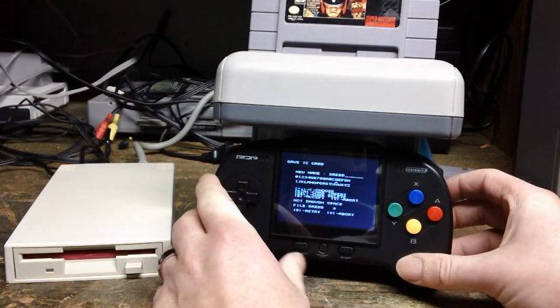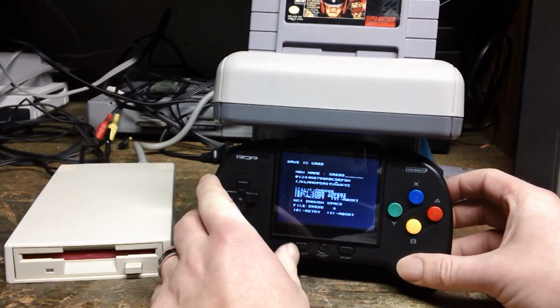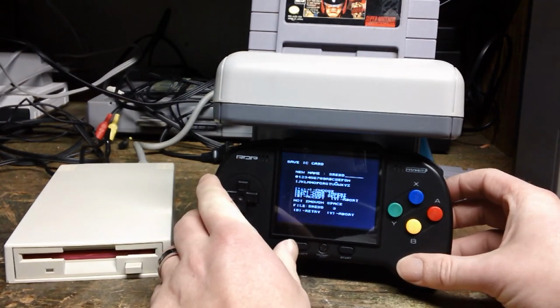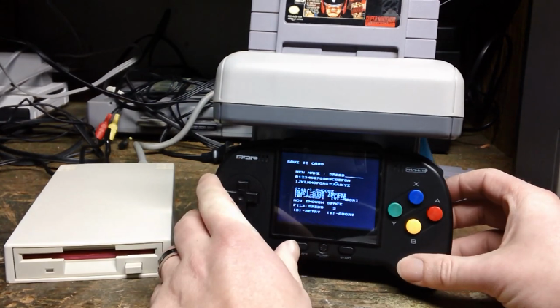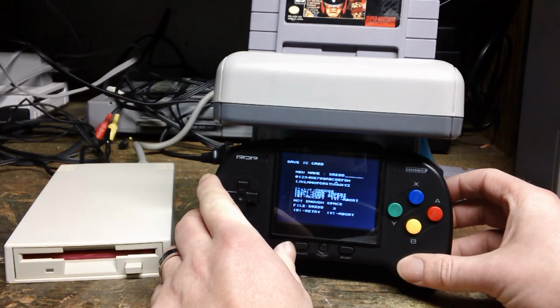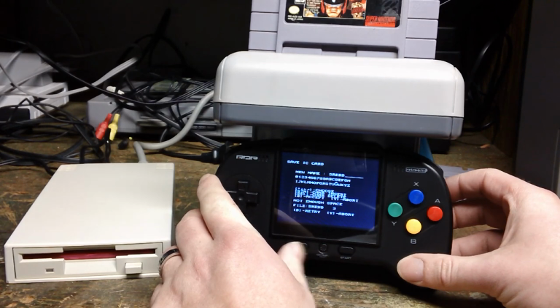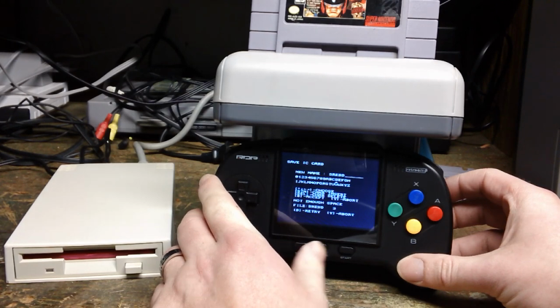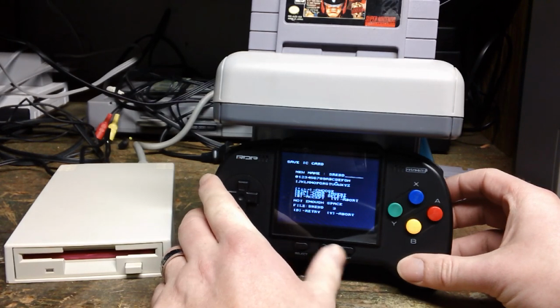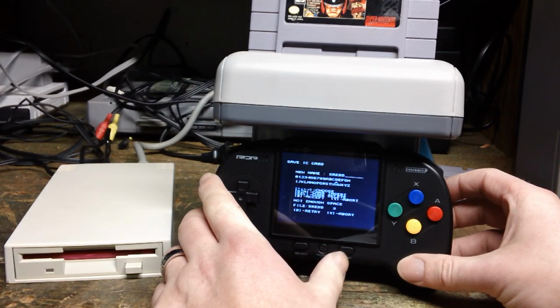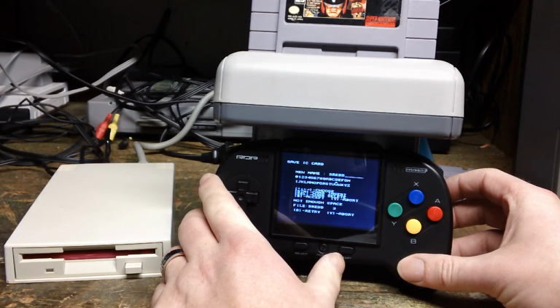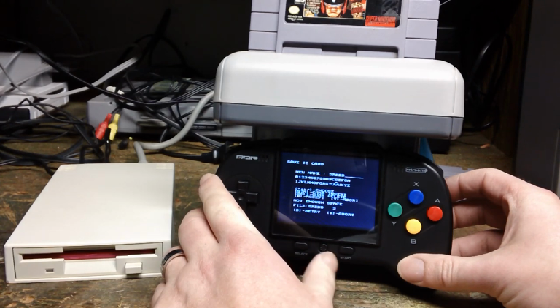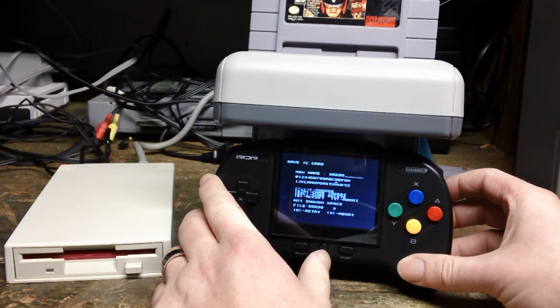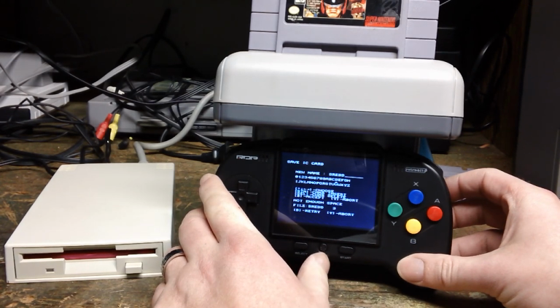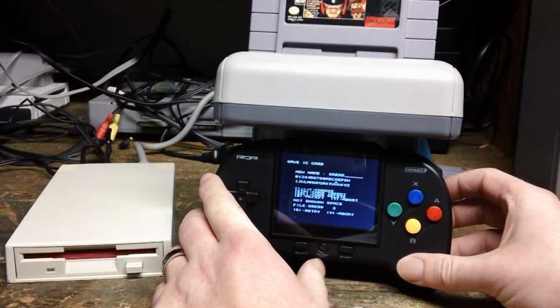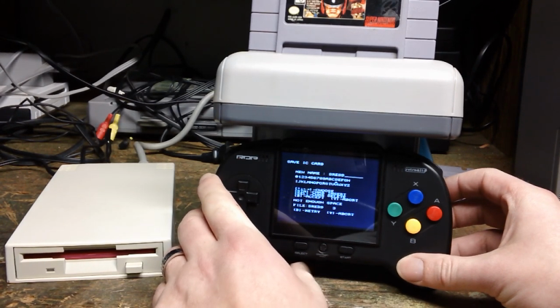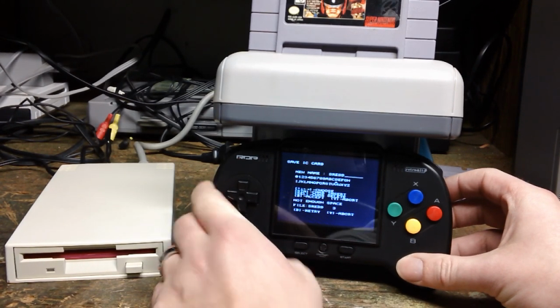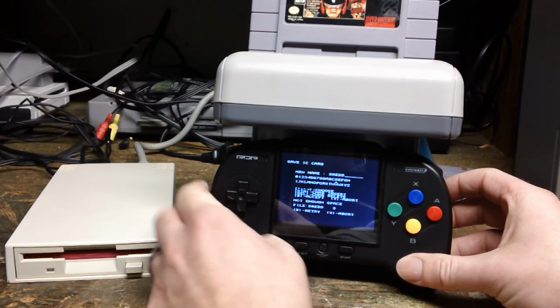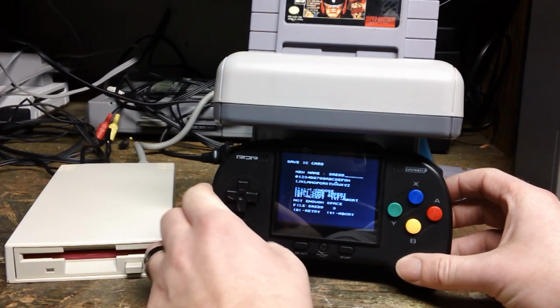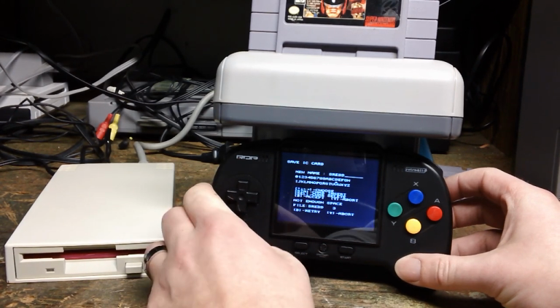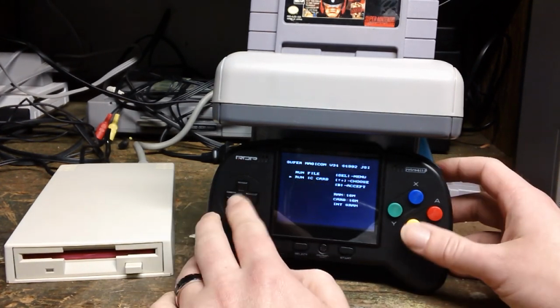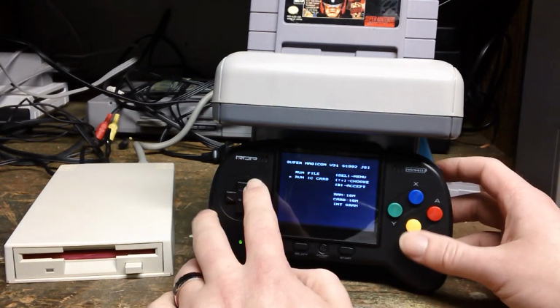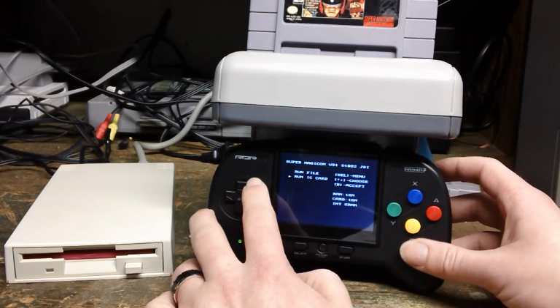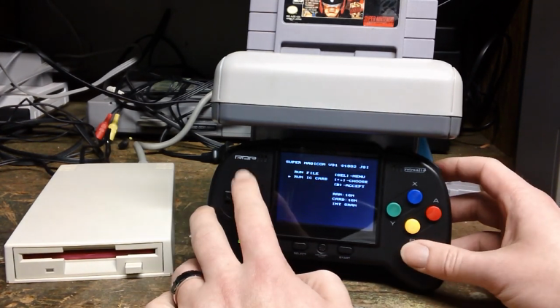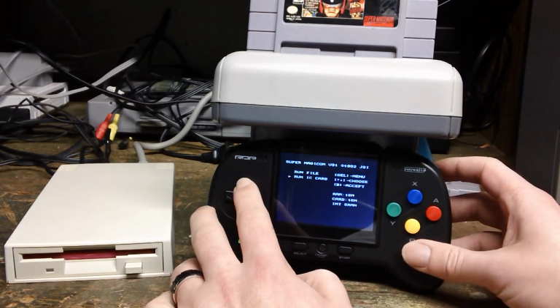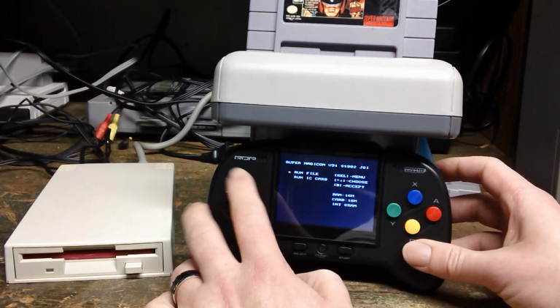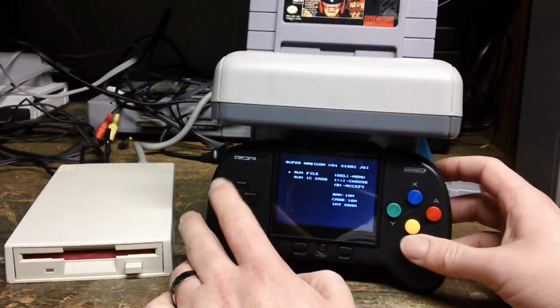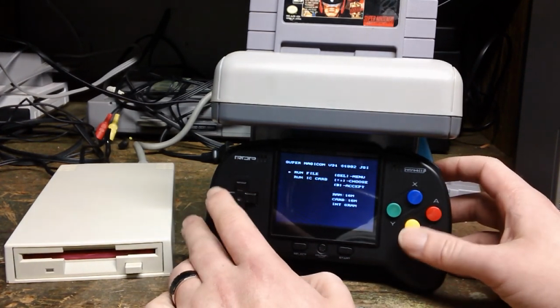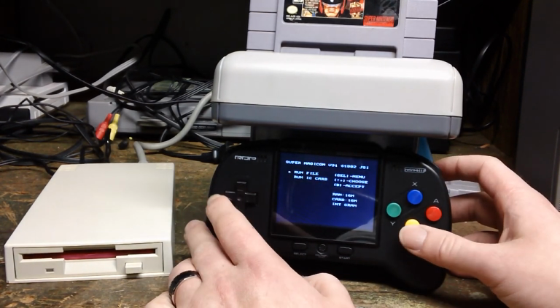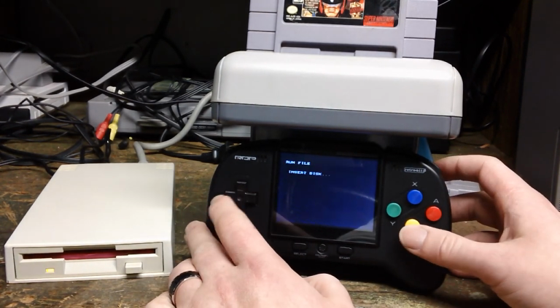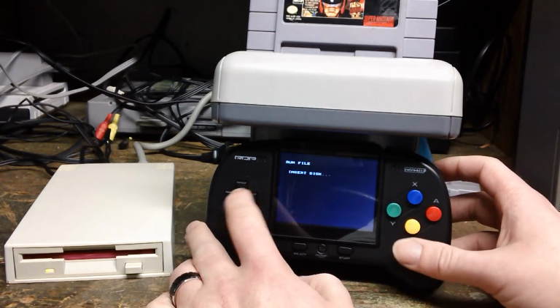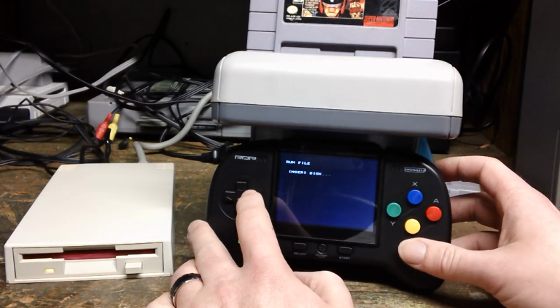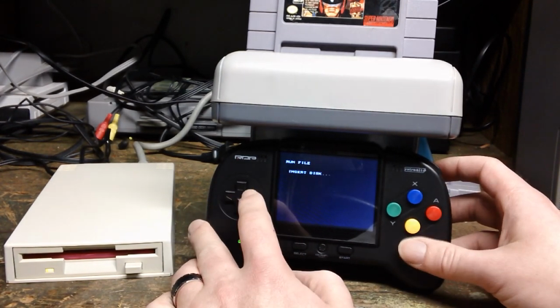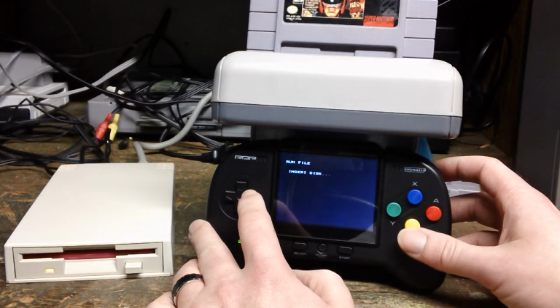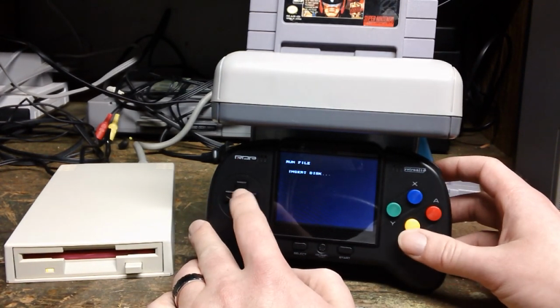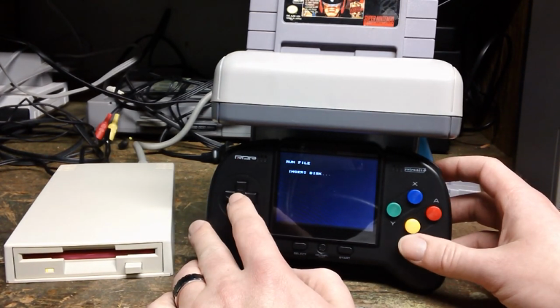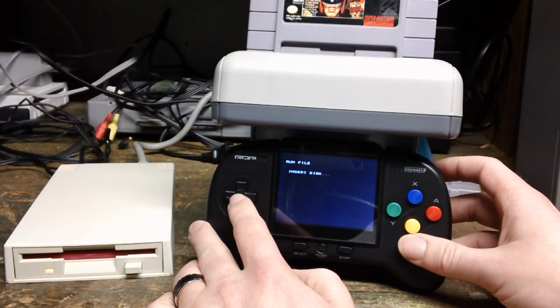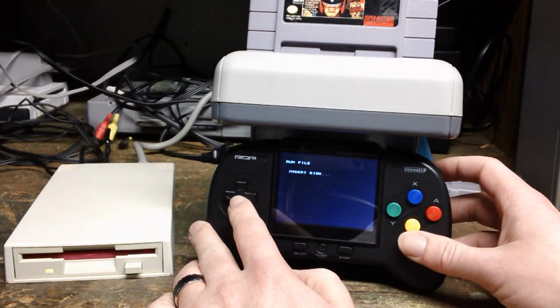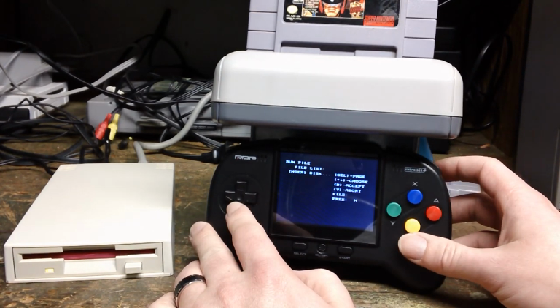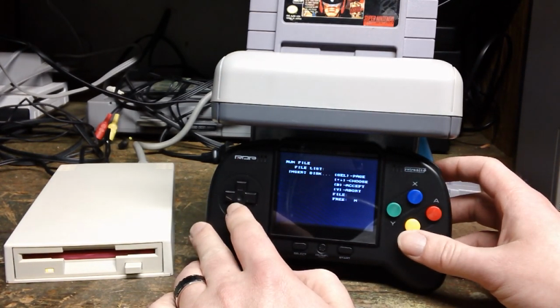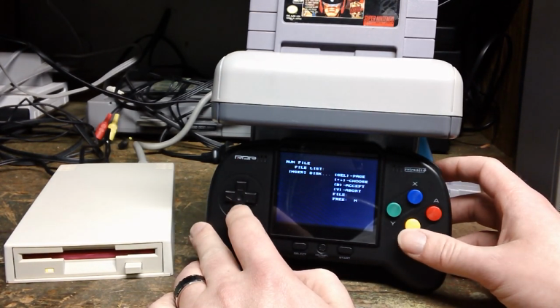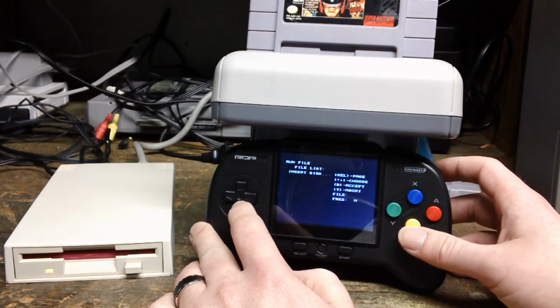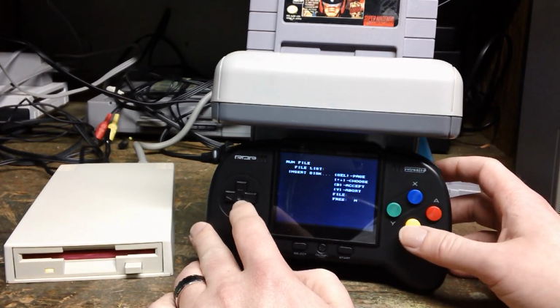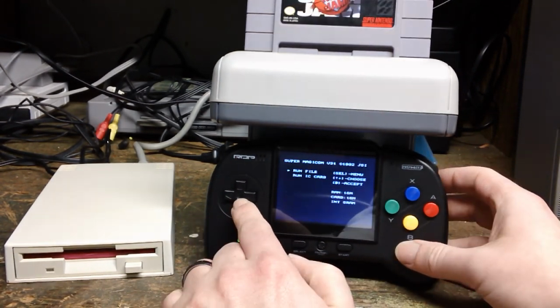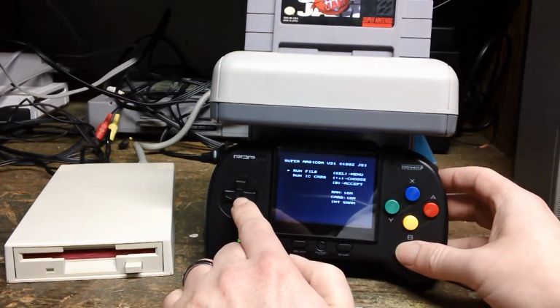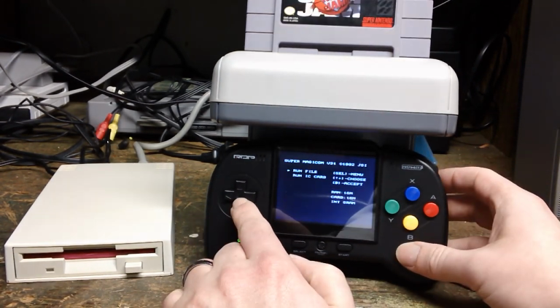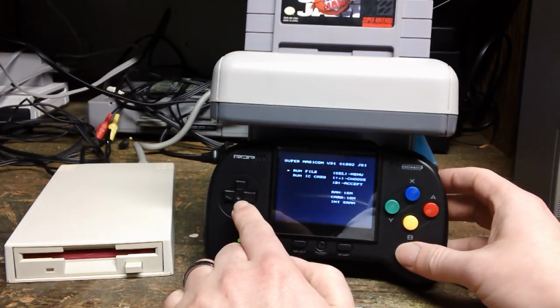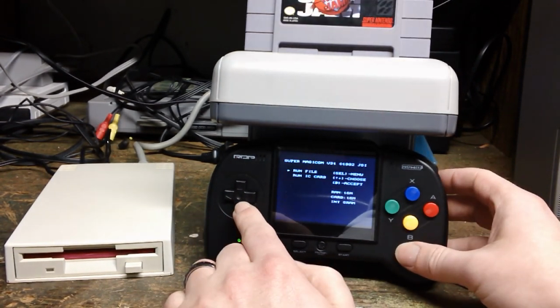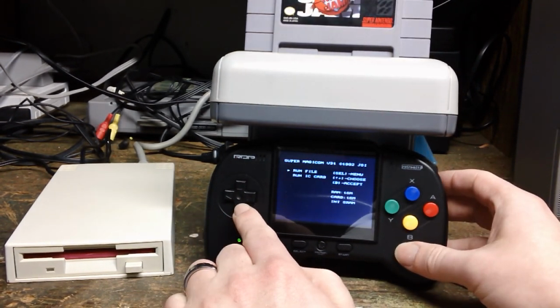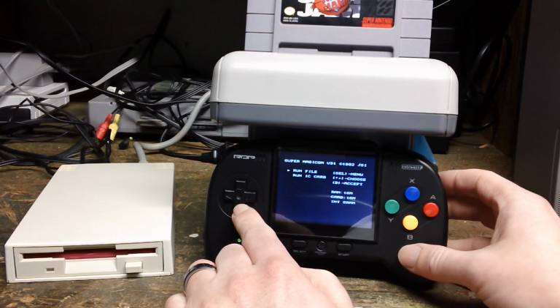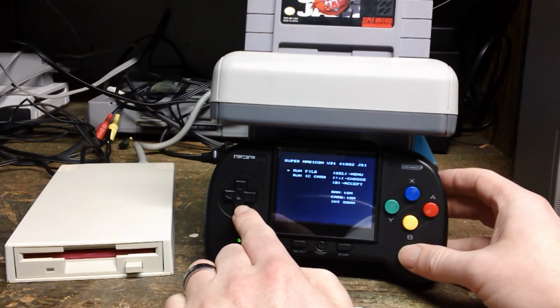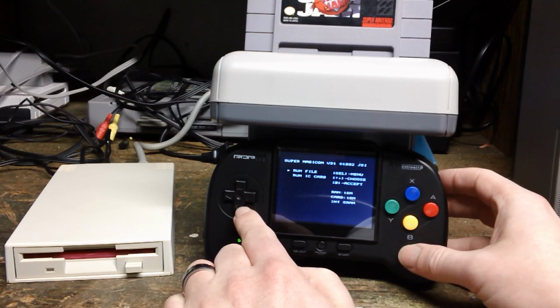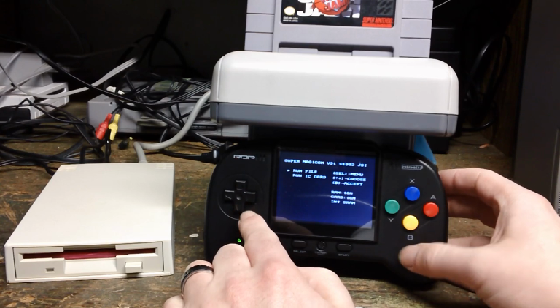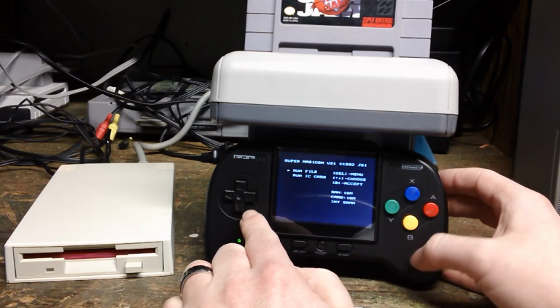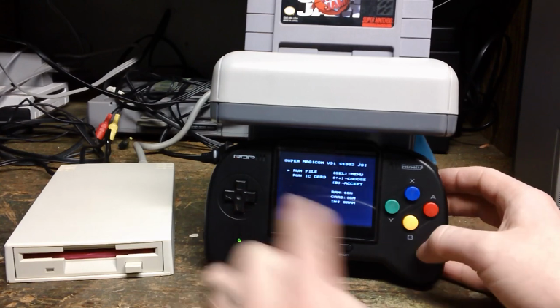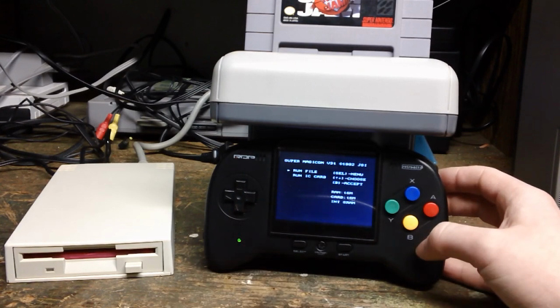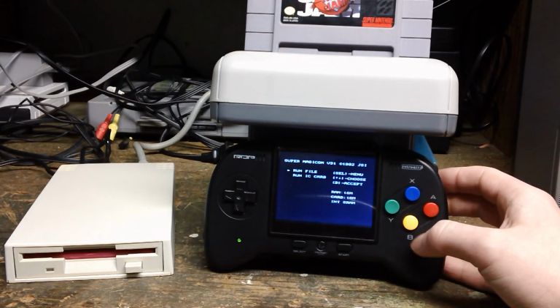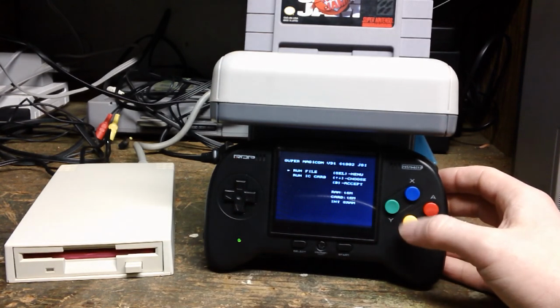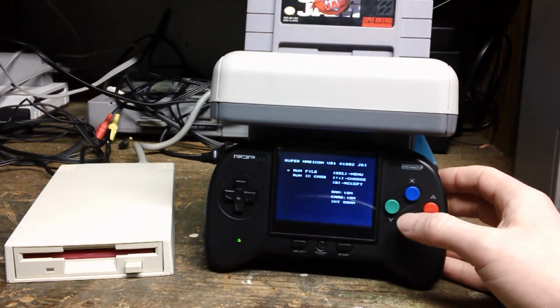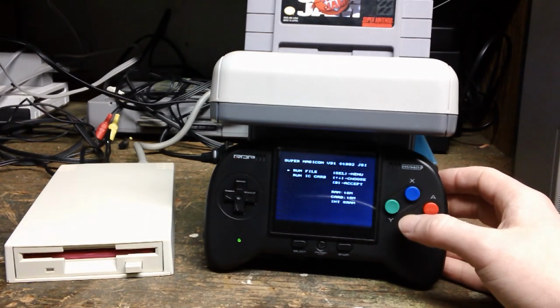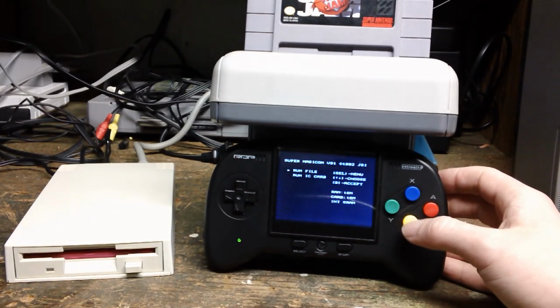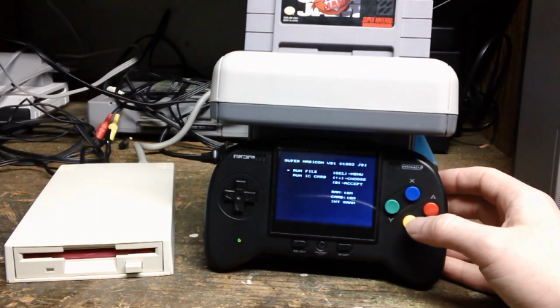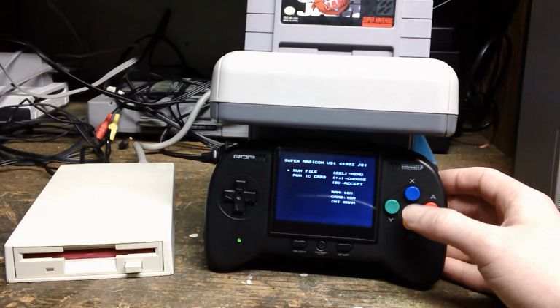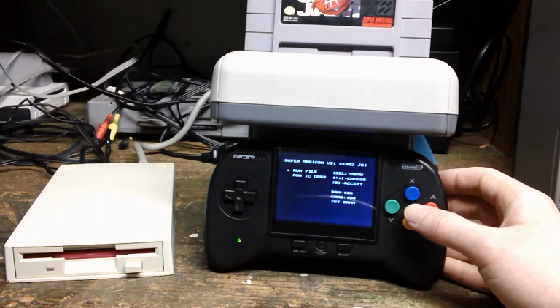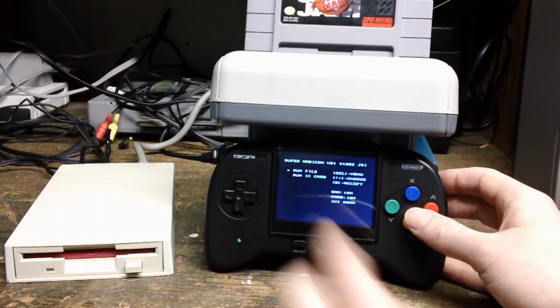Well, that sucks. There are some technical difficulties. So that didn't work. We're going to try NBA Jam.